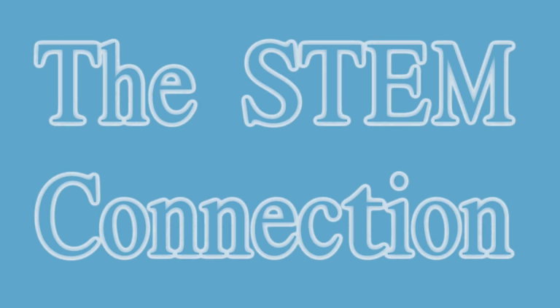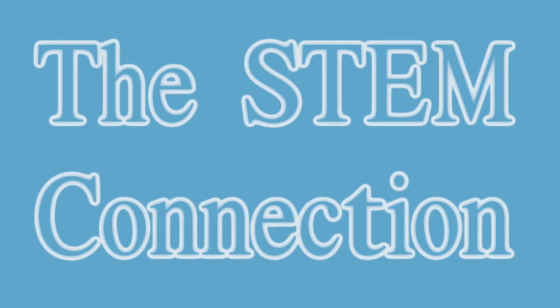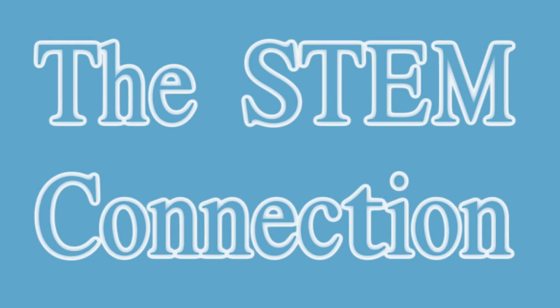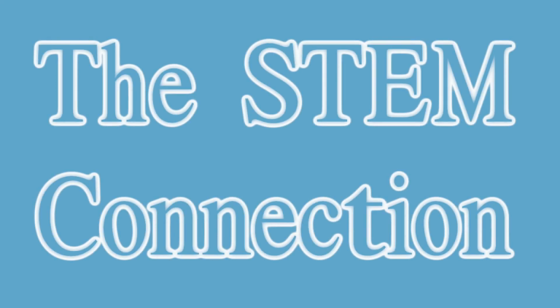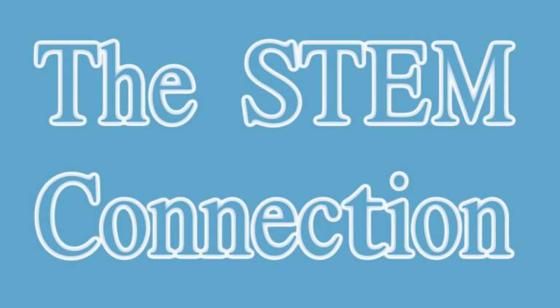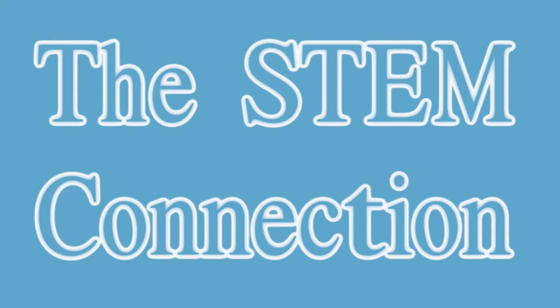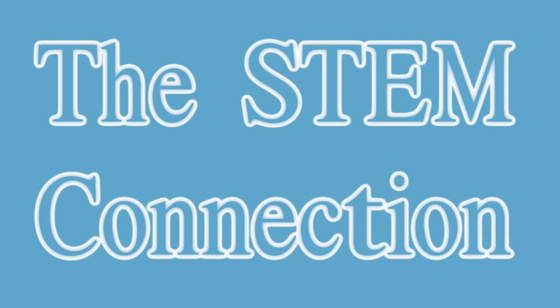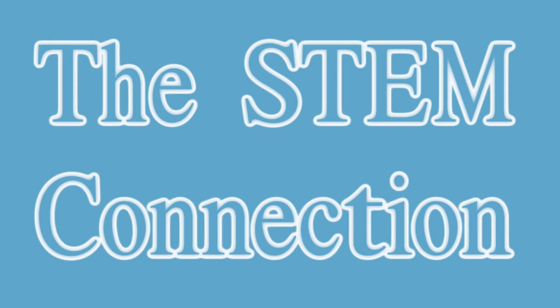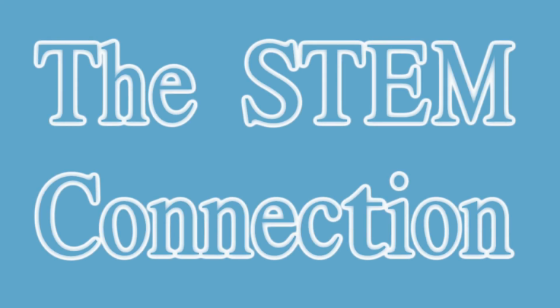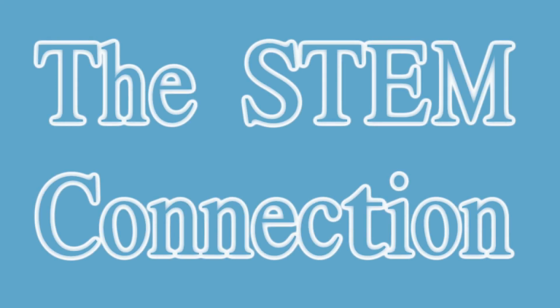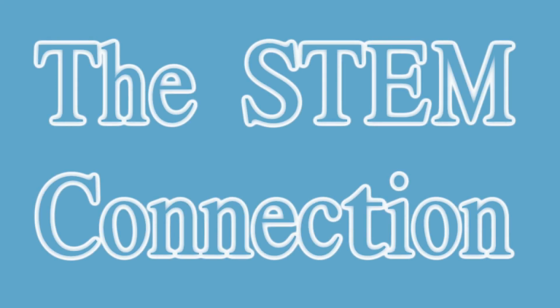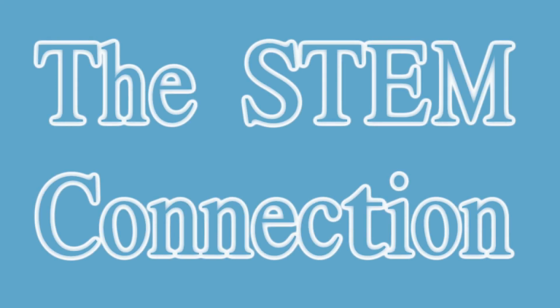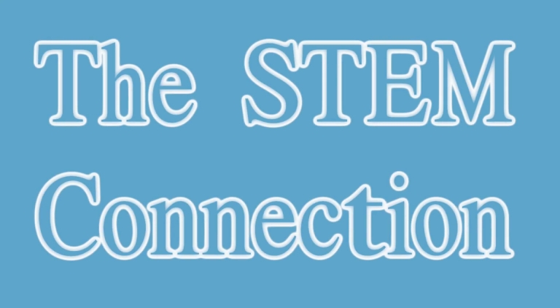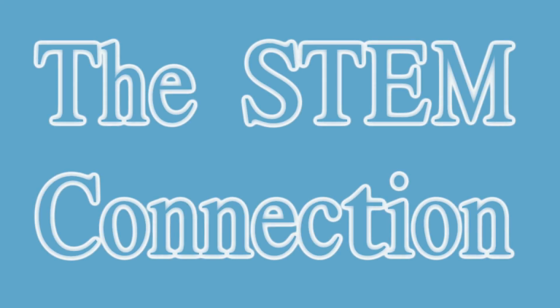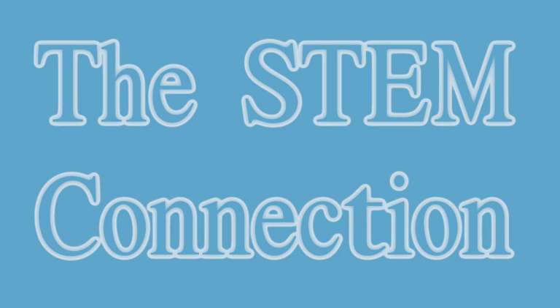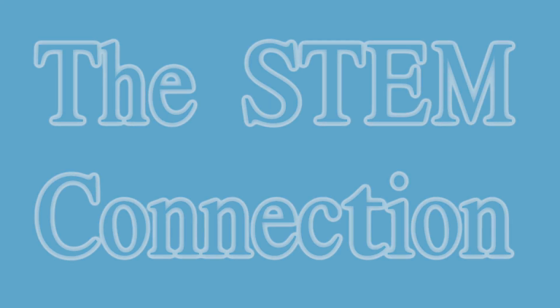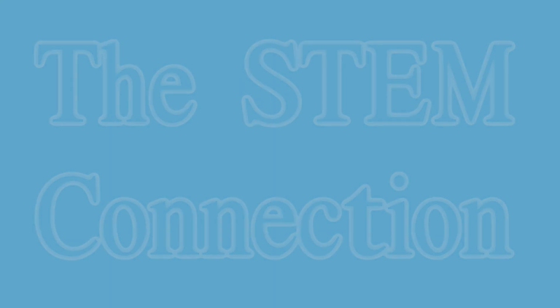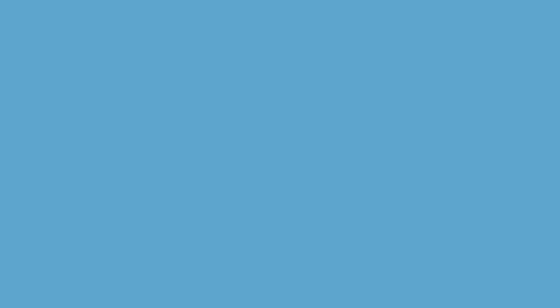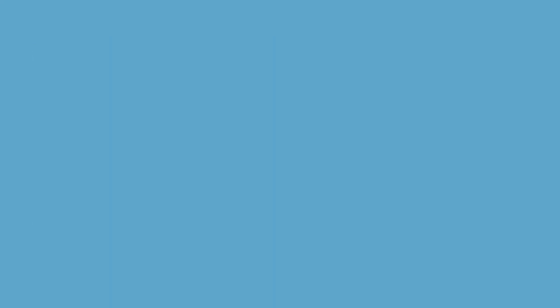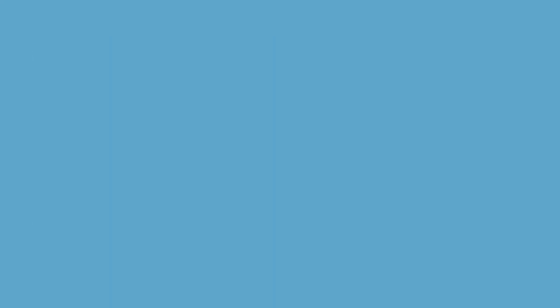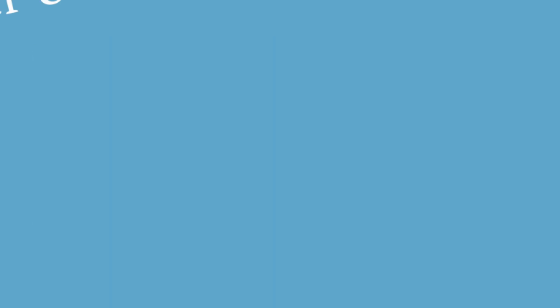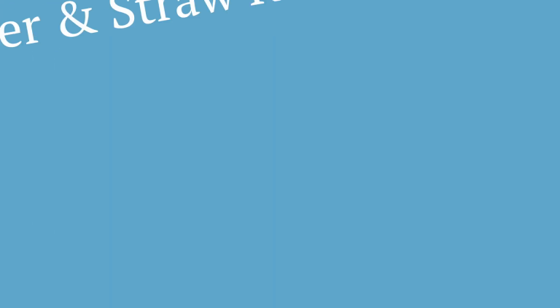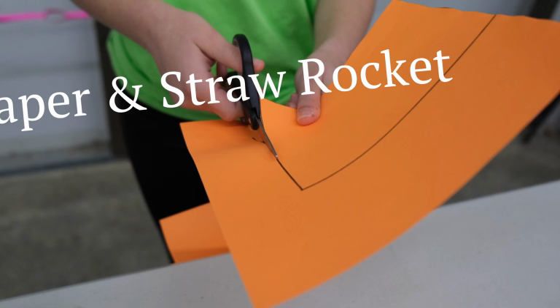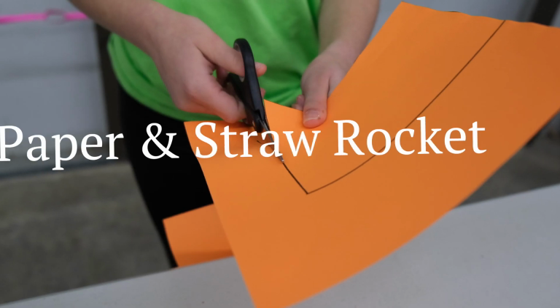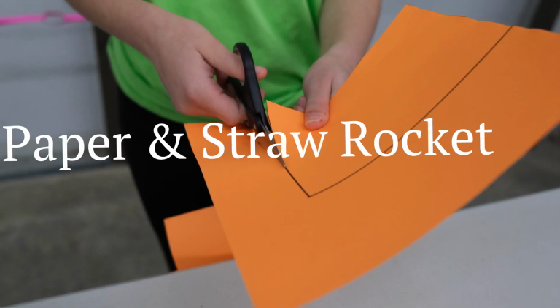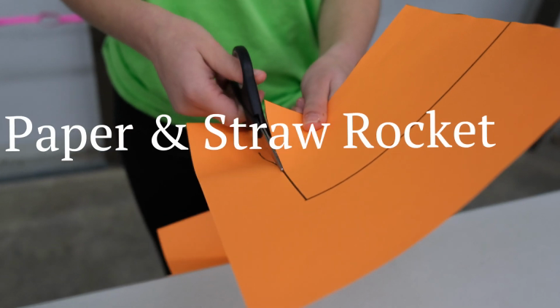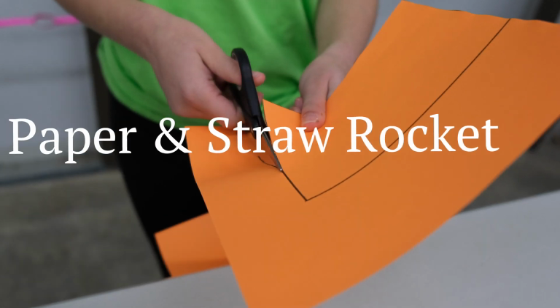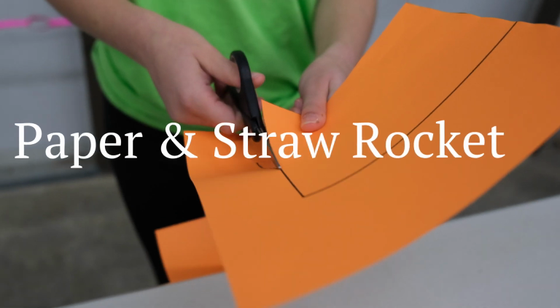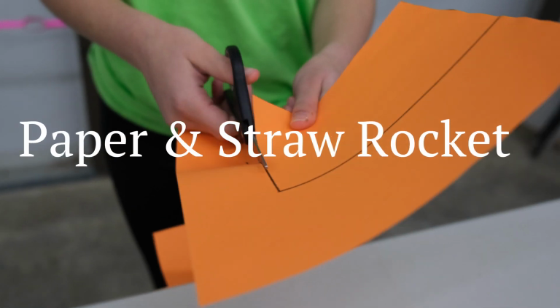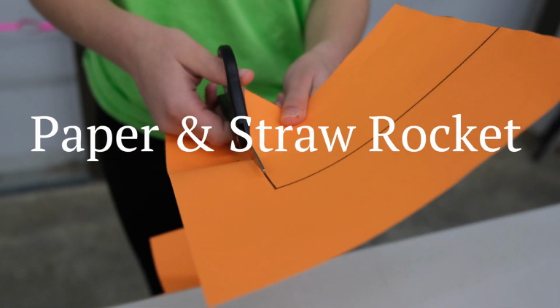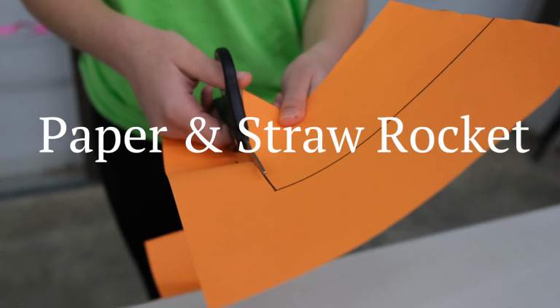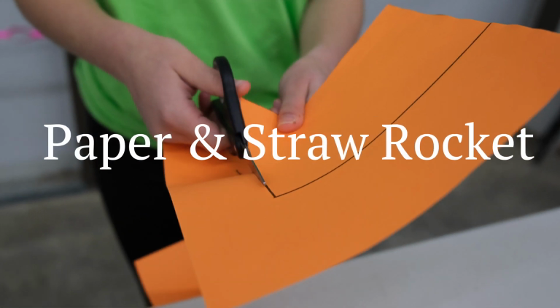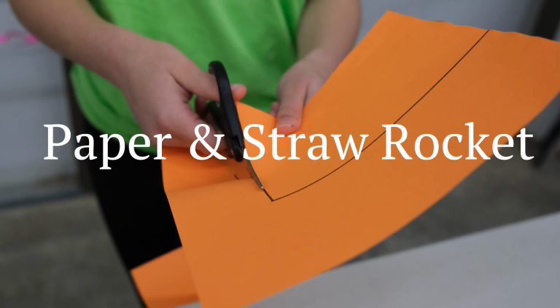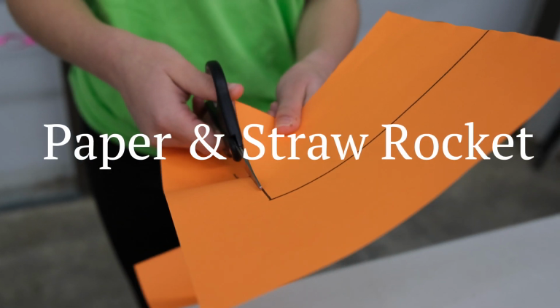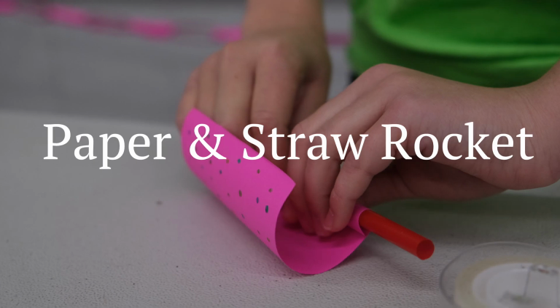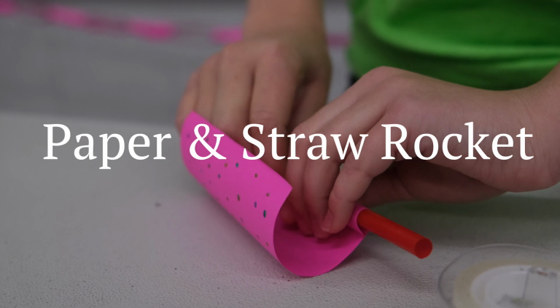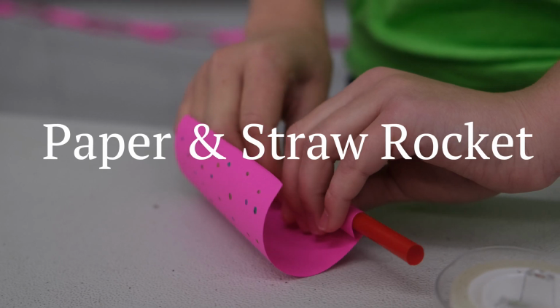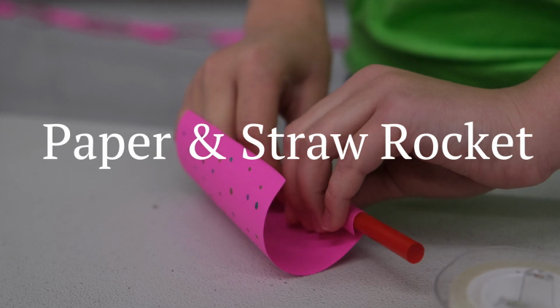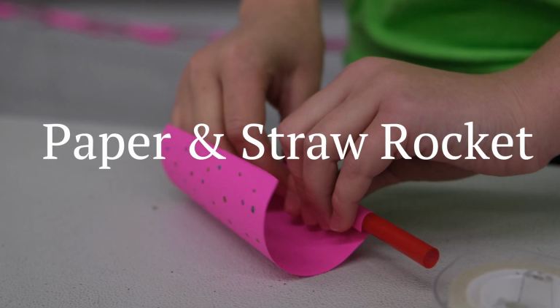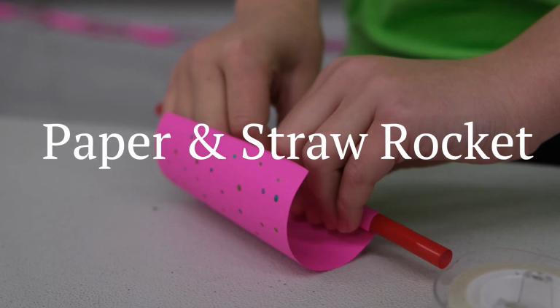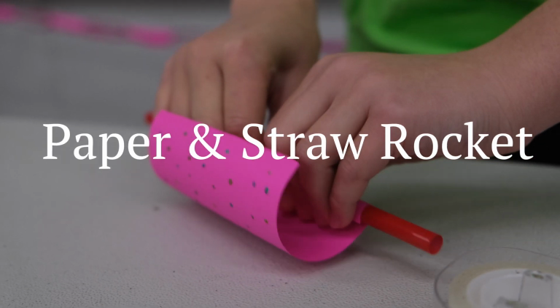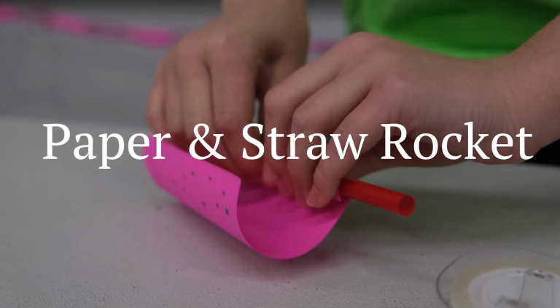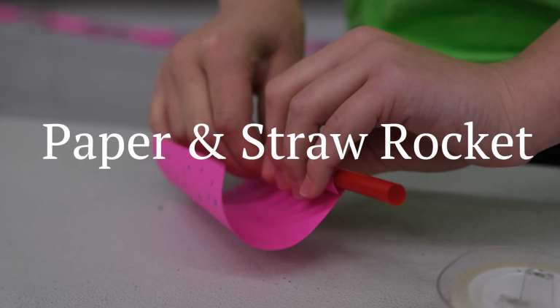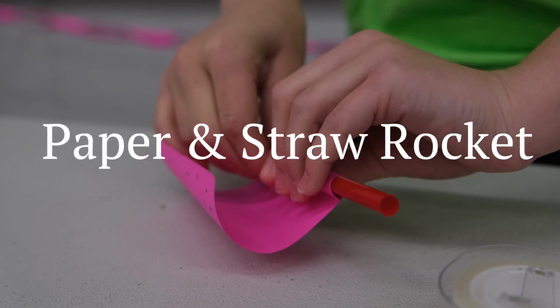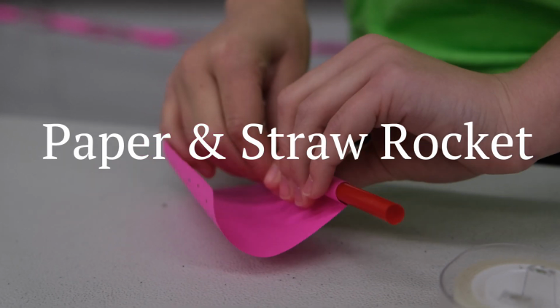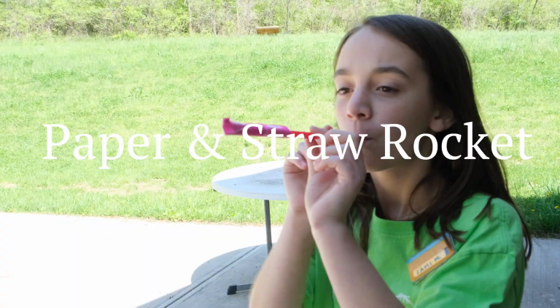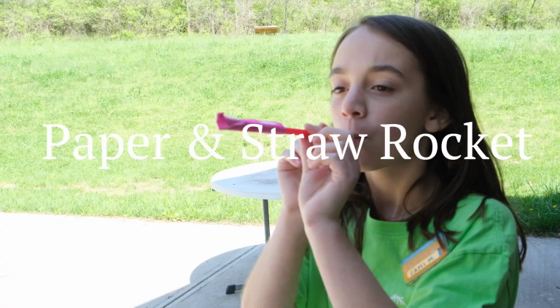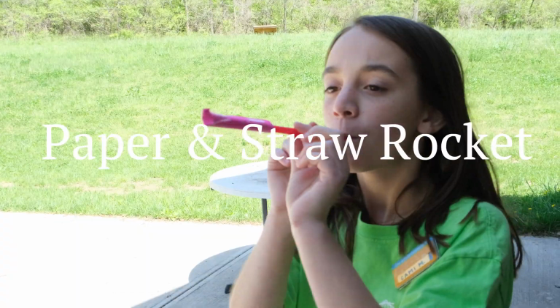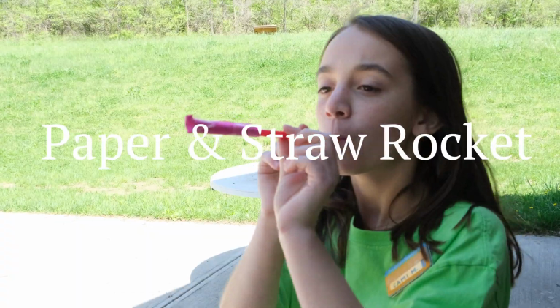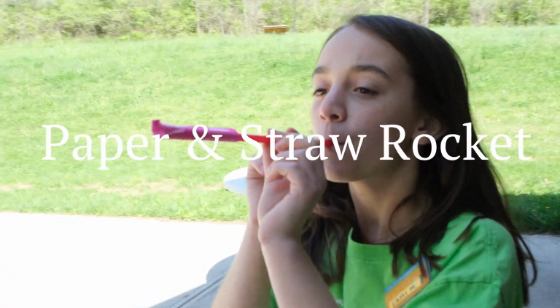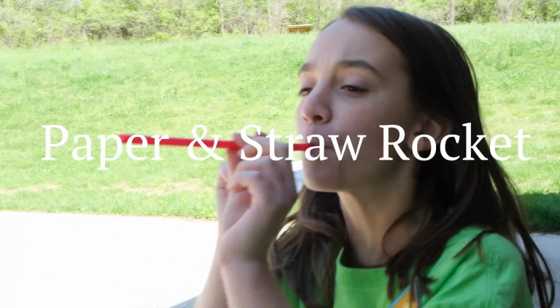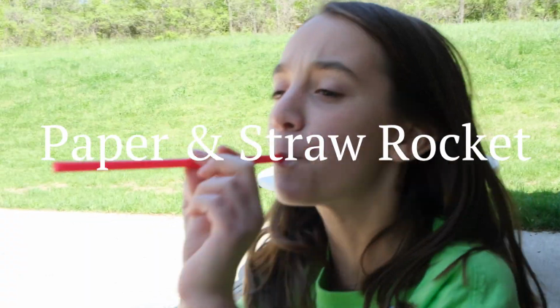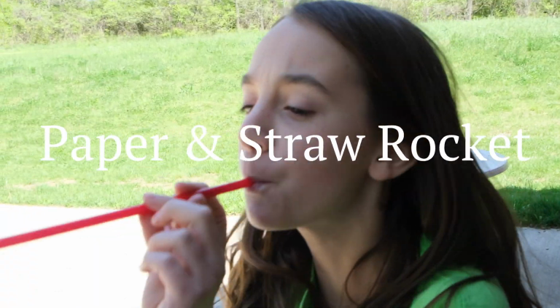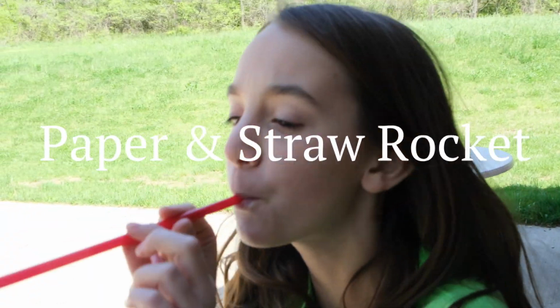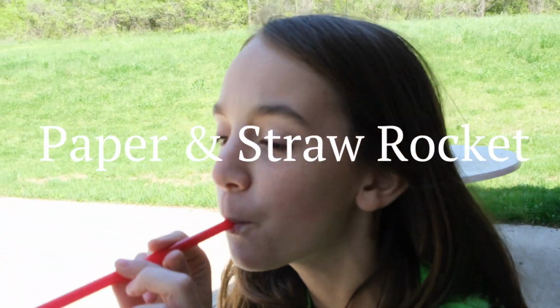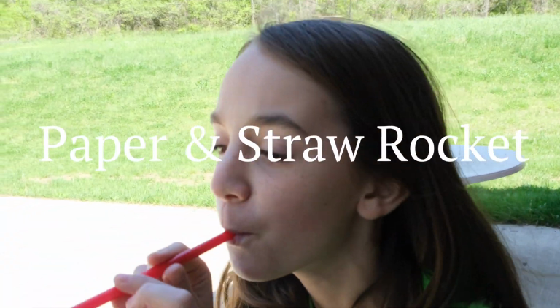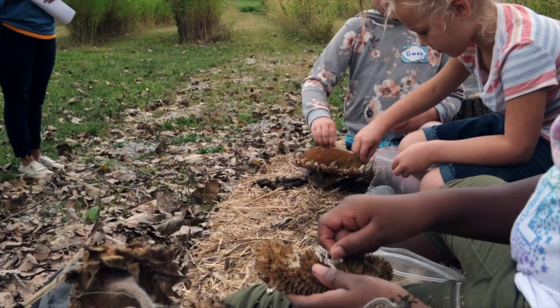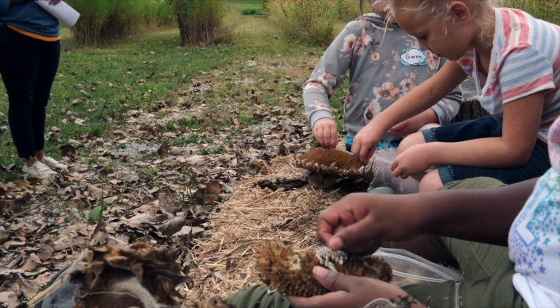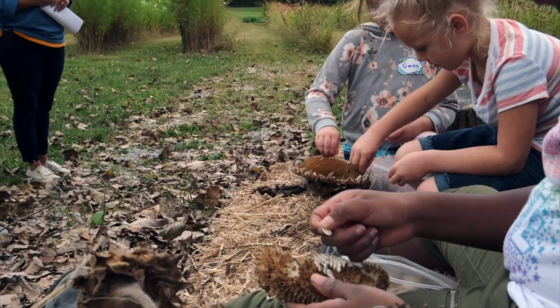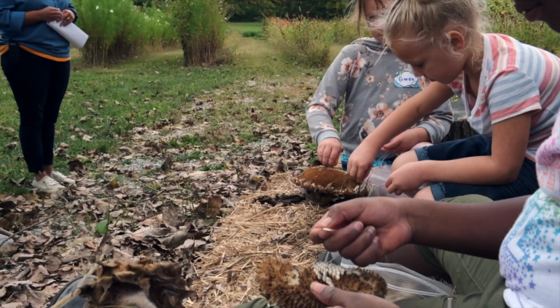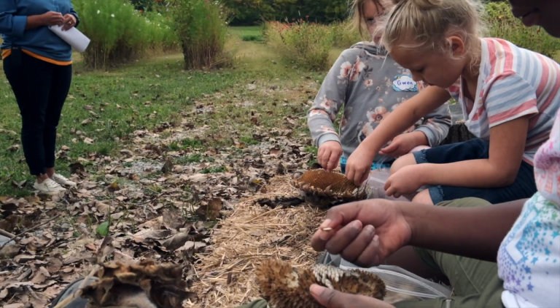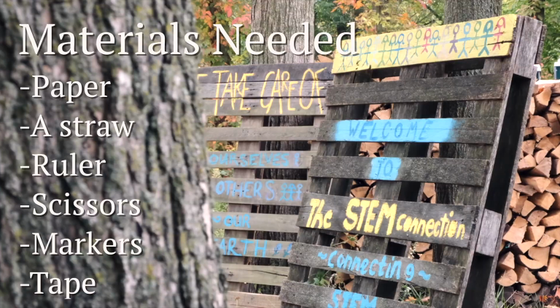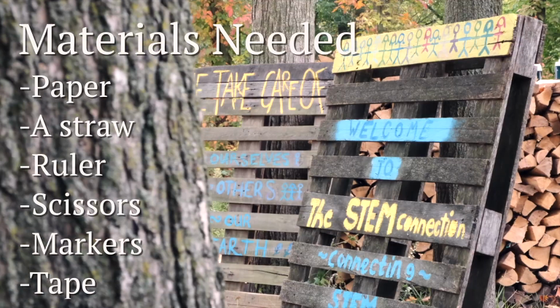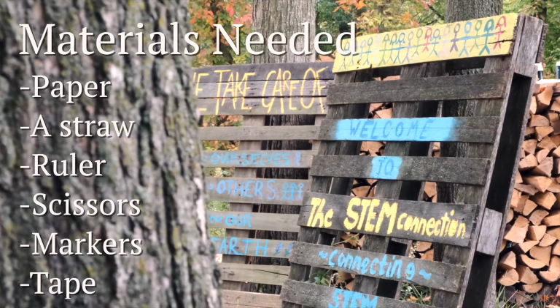Today's STEM Quick Win is paper and straw rocket. We're going to be building our very own rockets and testing them out. Let's join a STEM Kid and get started.